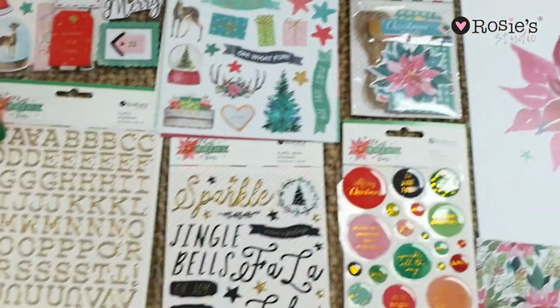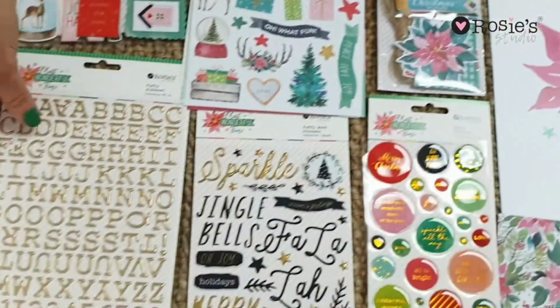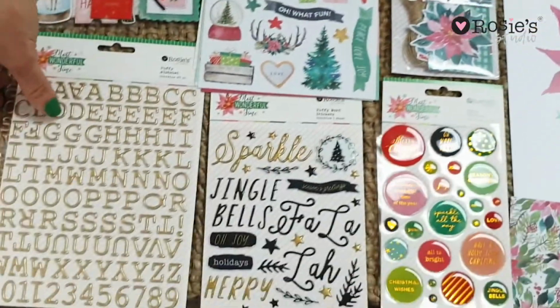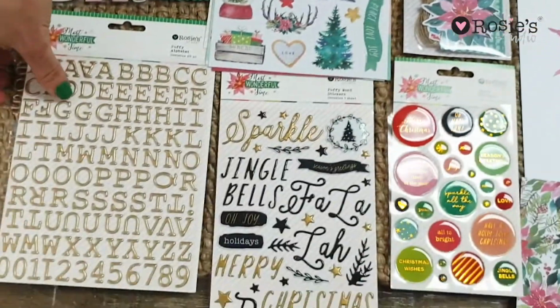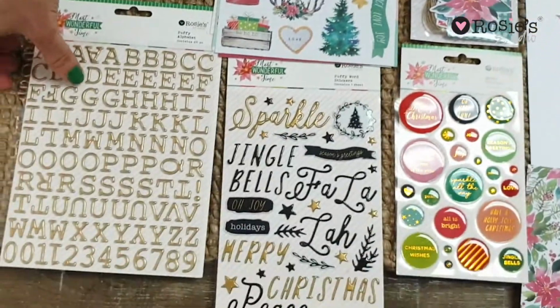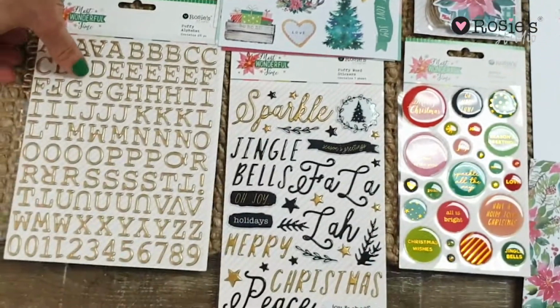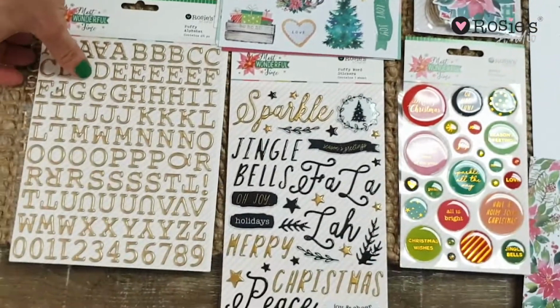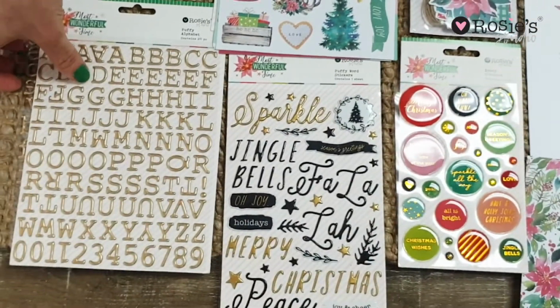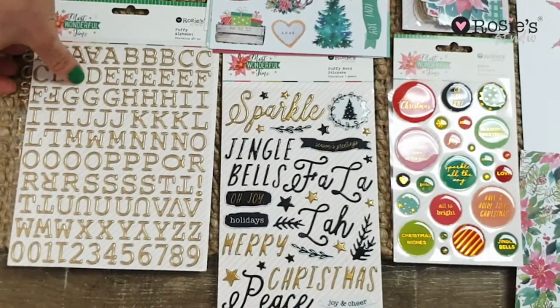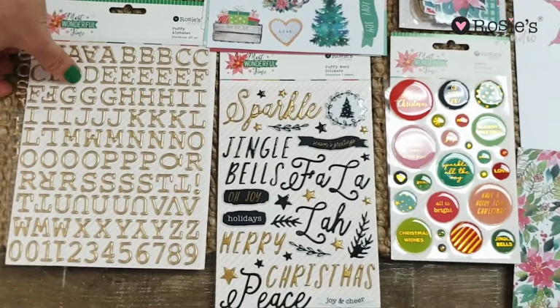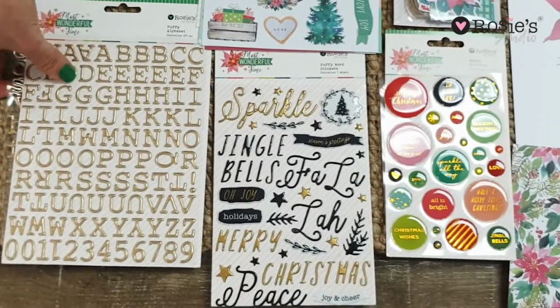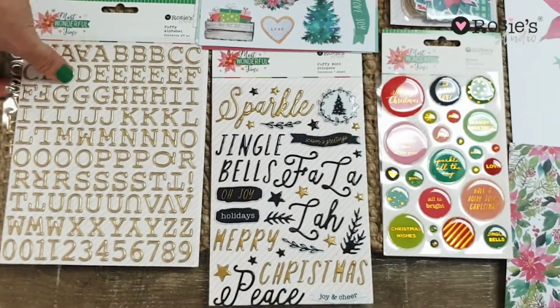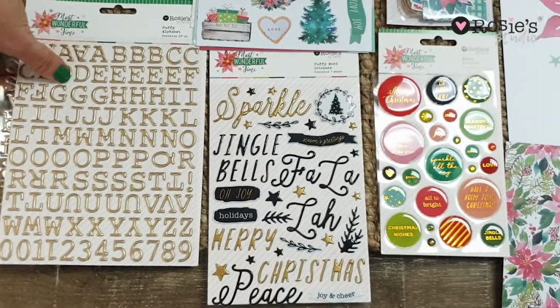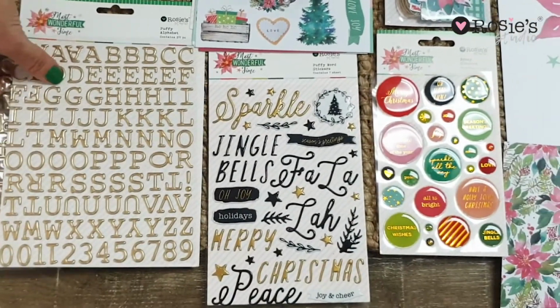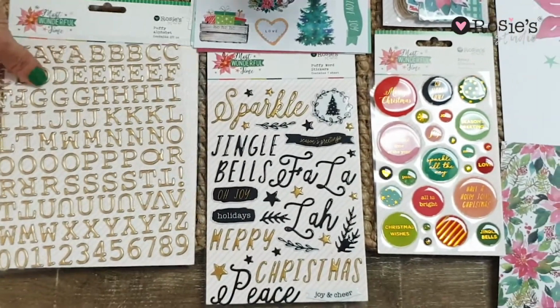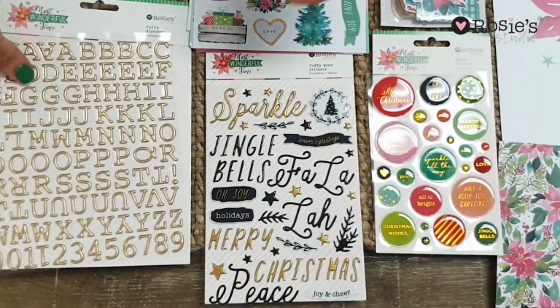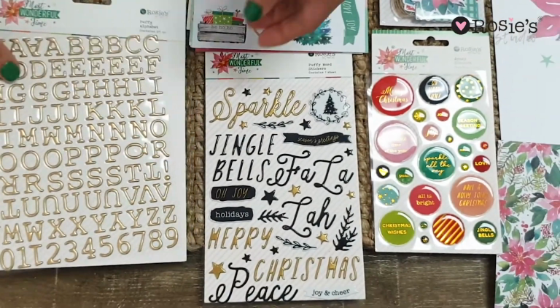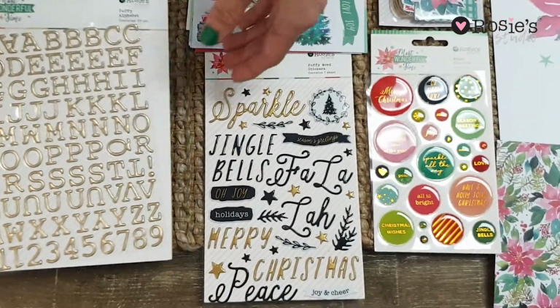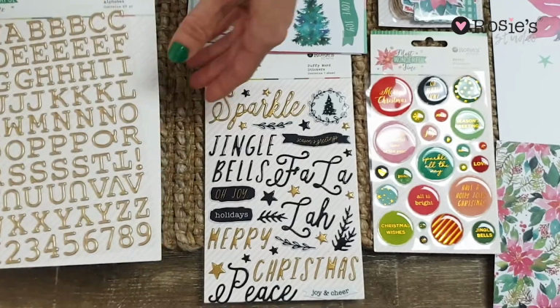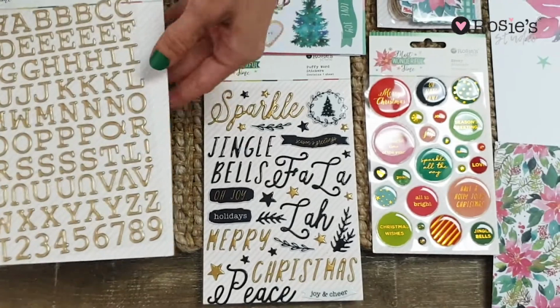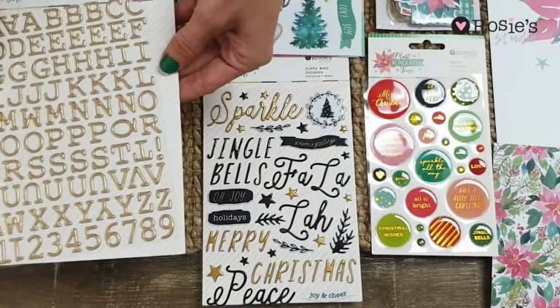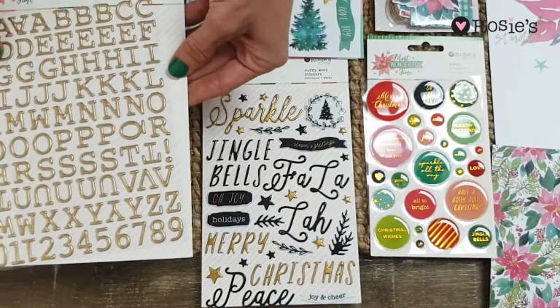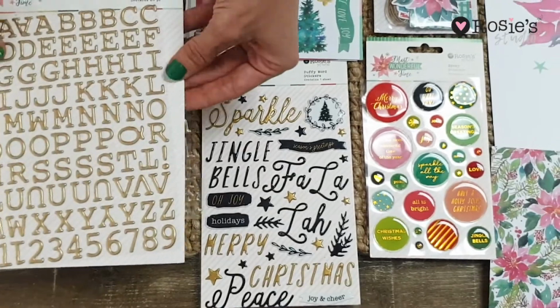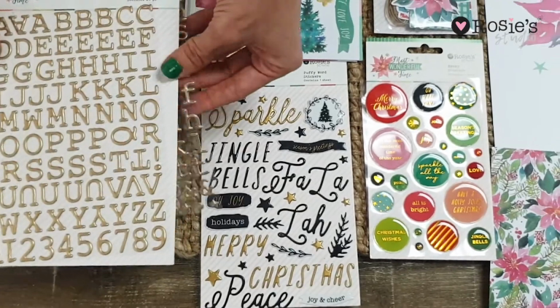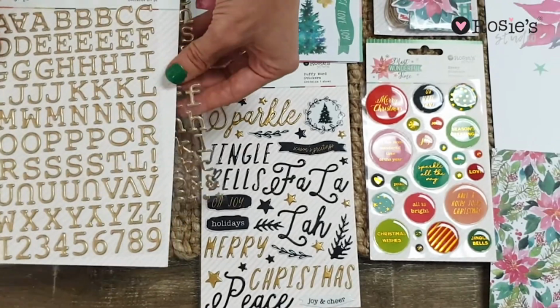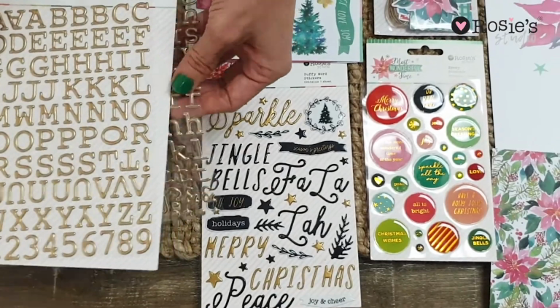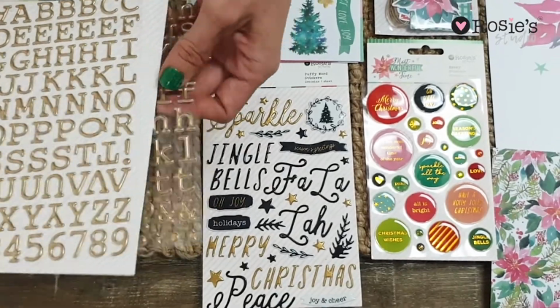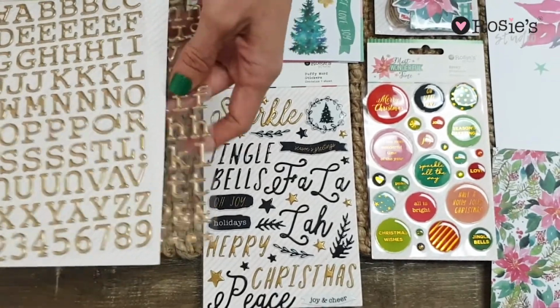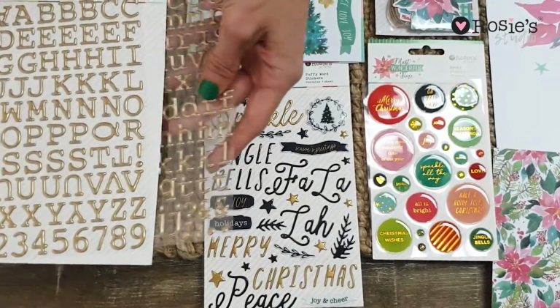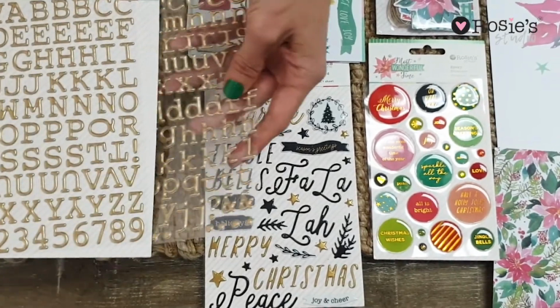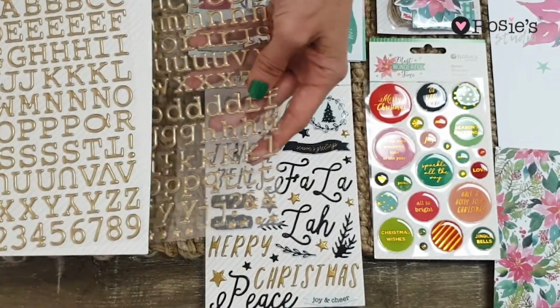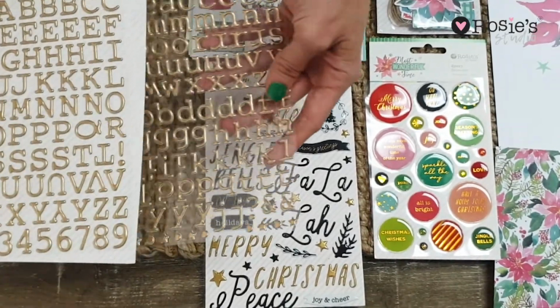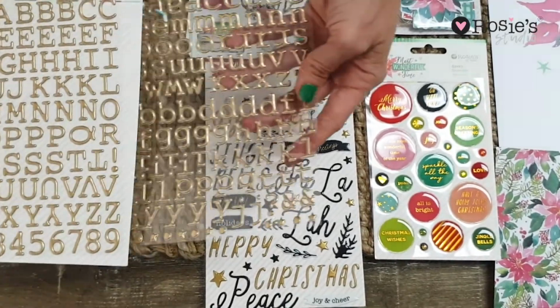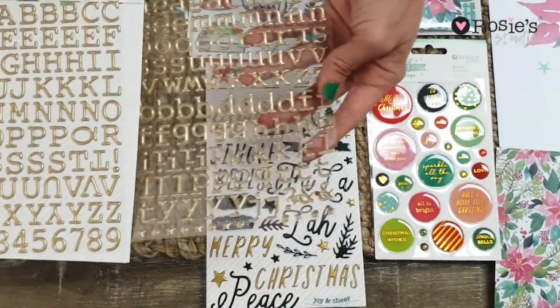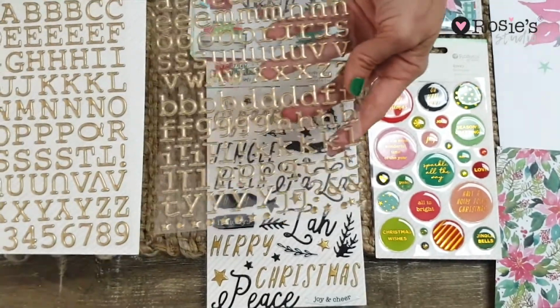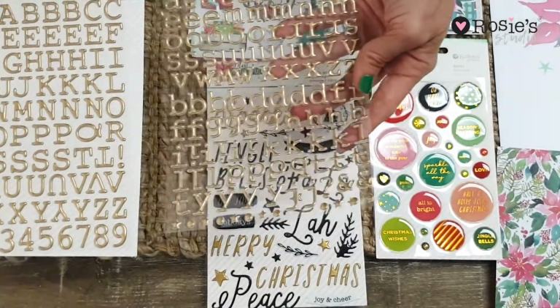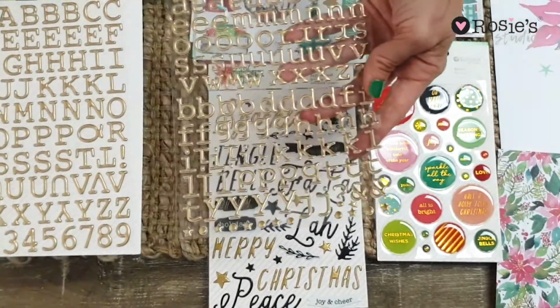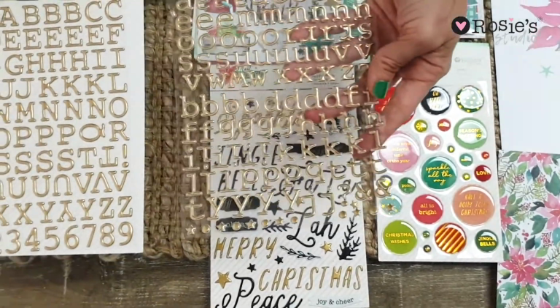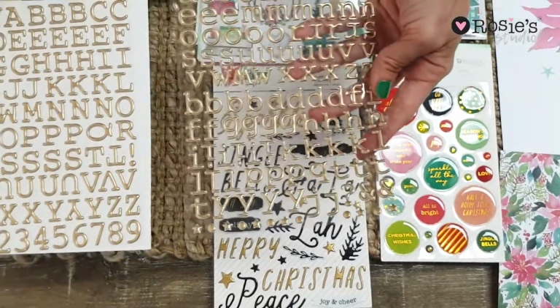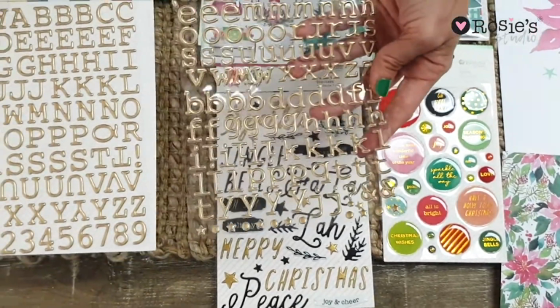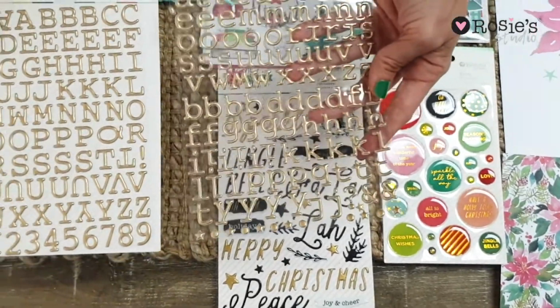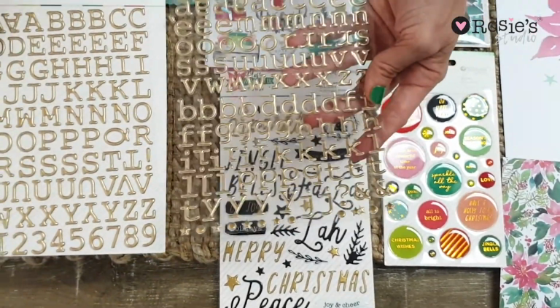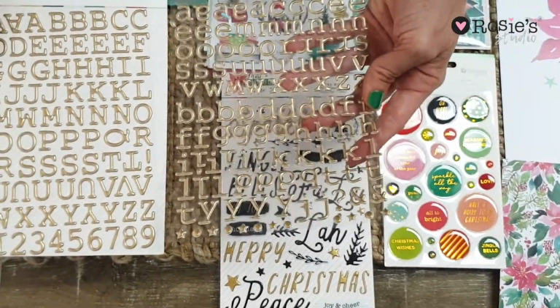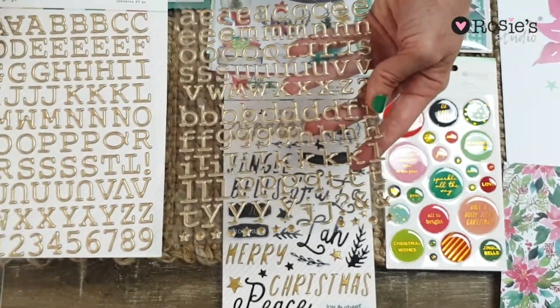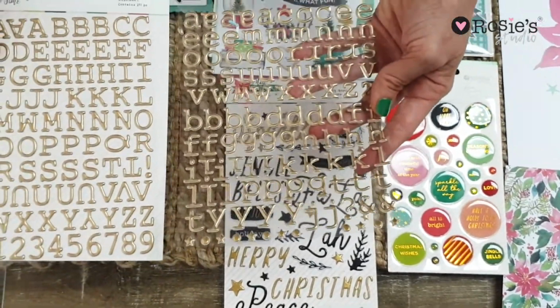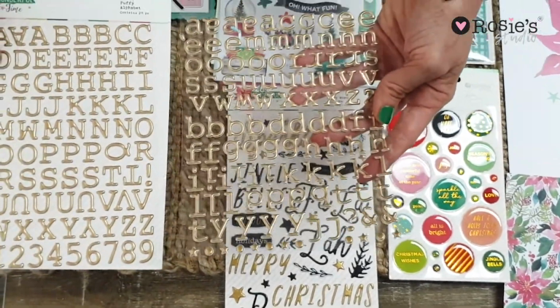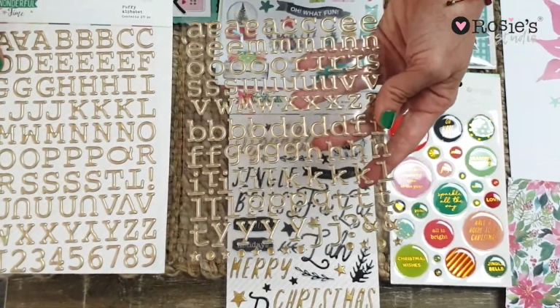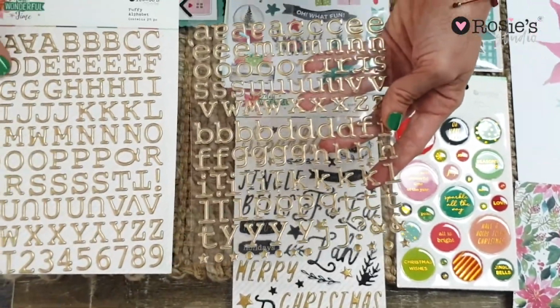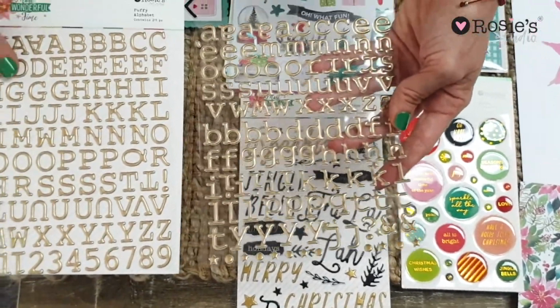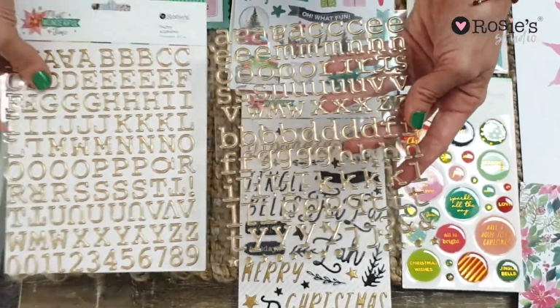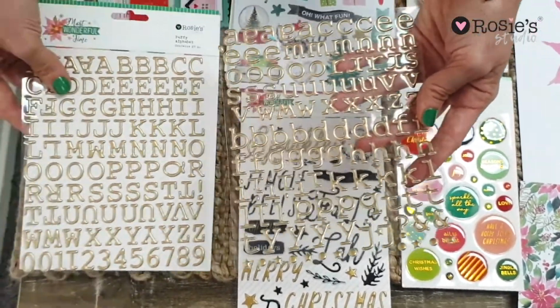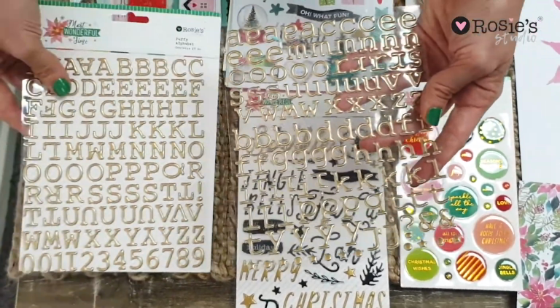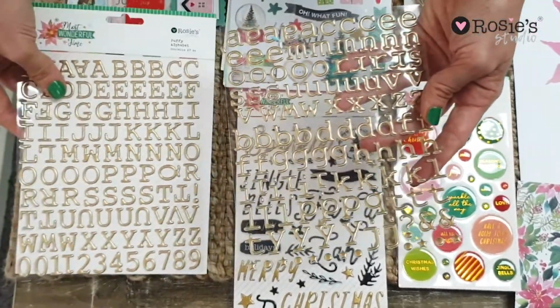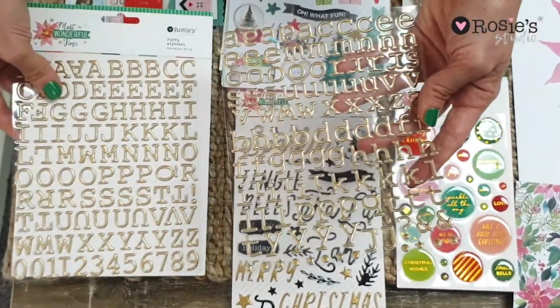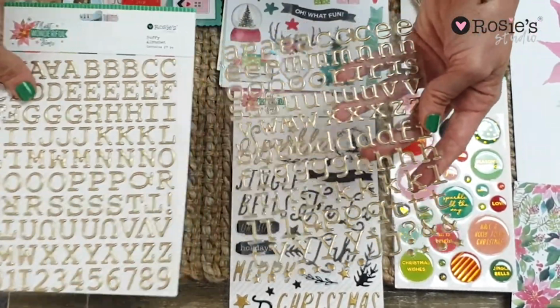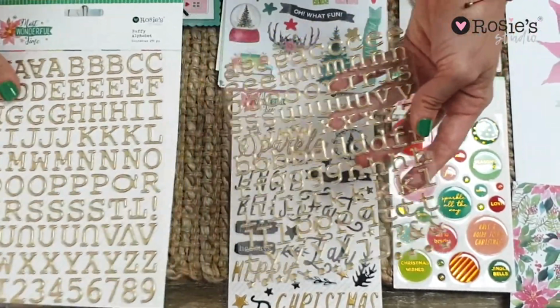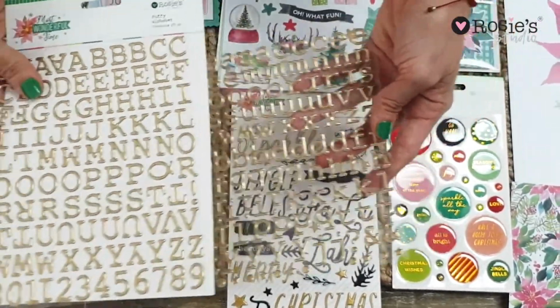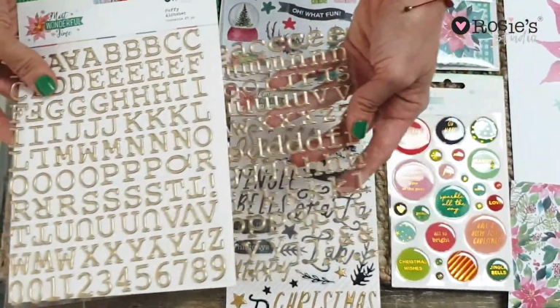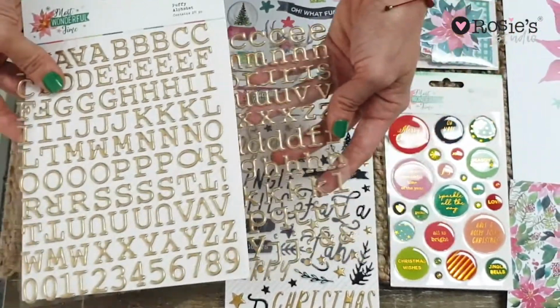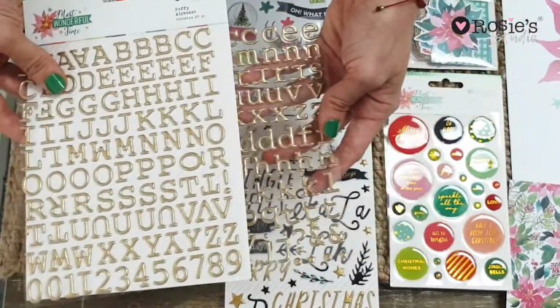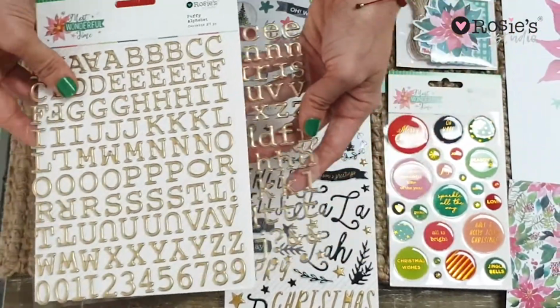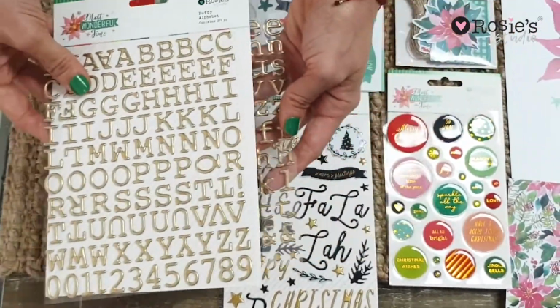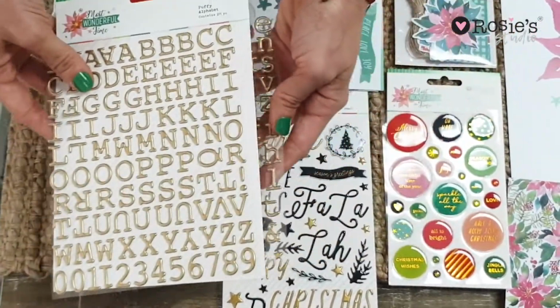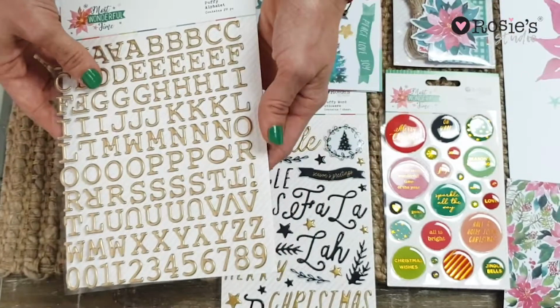And a puffy alphabet — there's two sheets in this one too, gold foiled, and there's uppercase and lowercase.